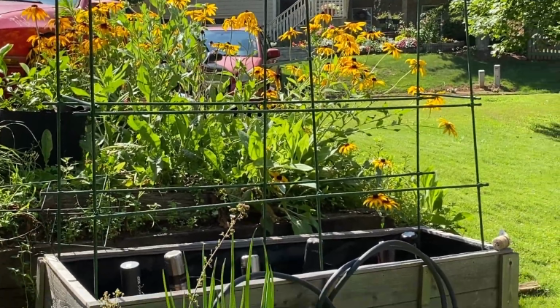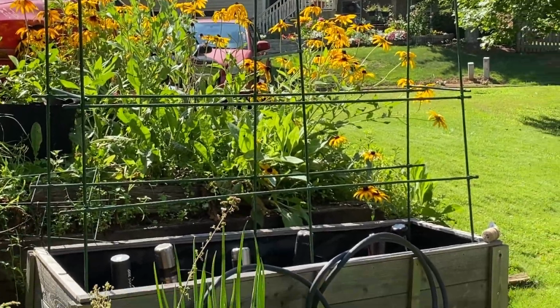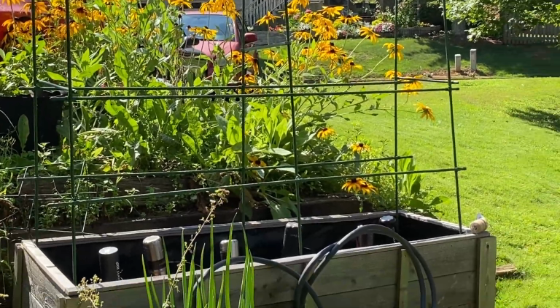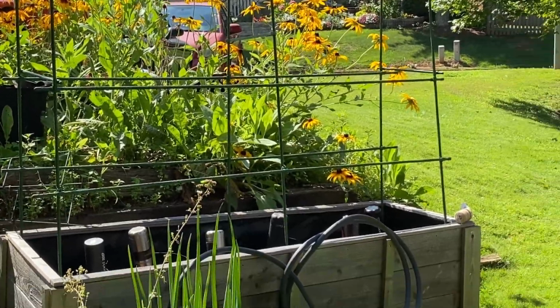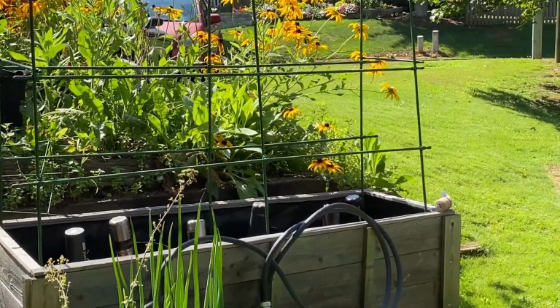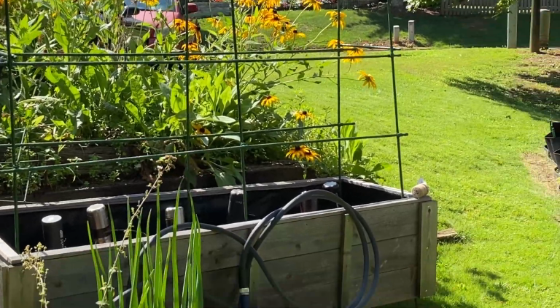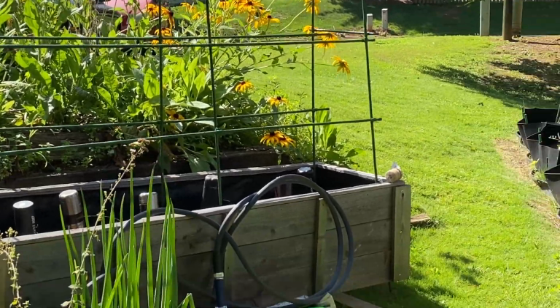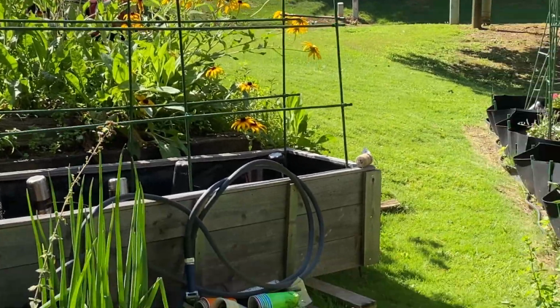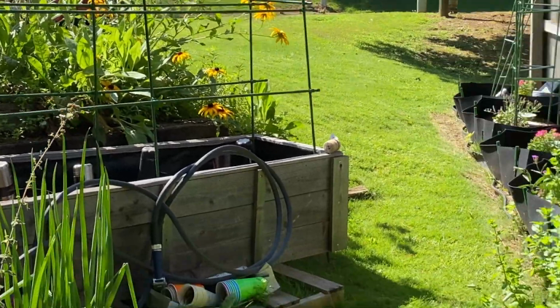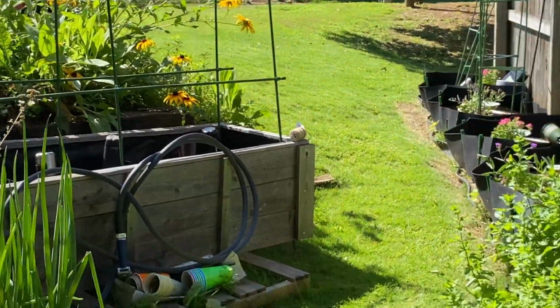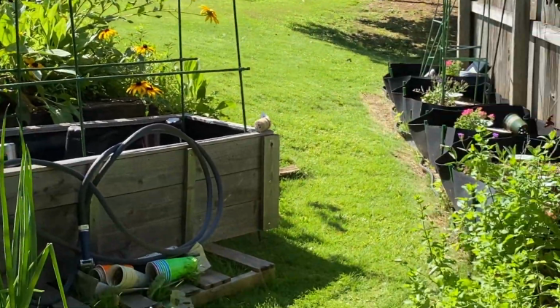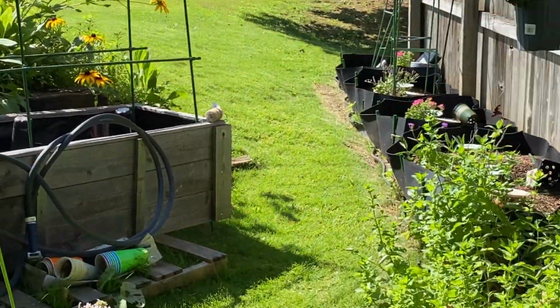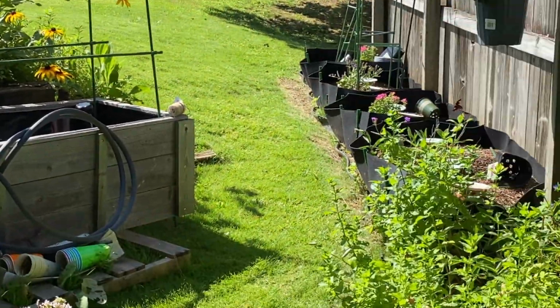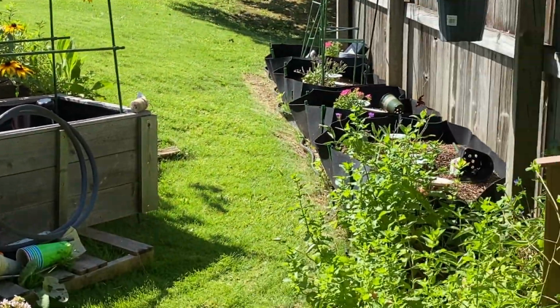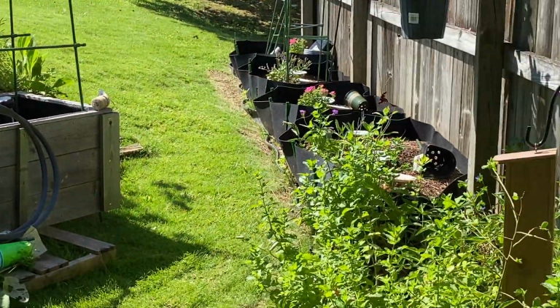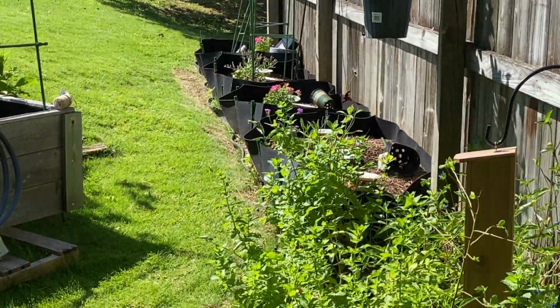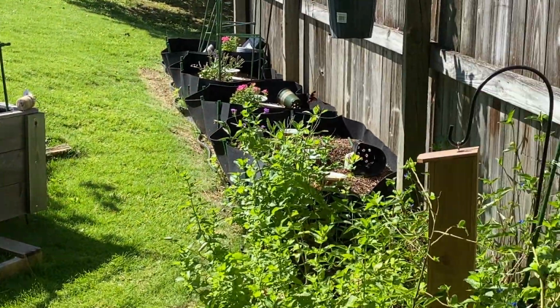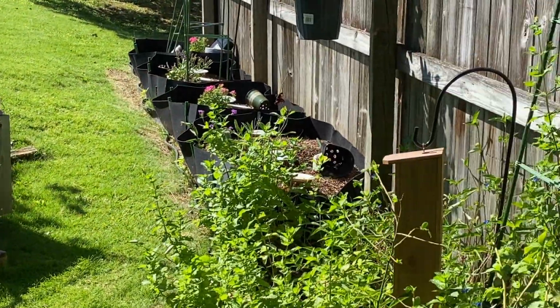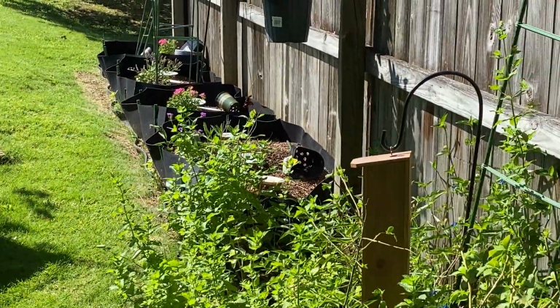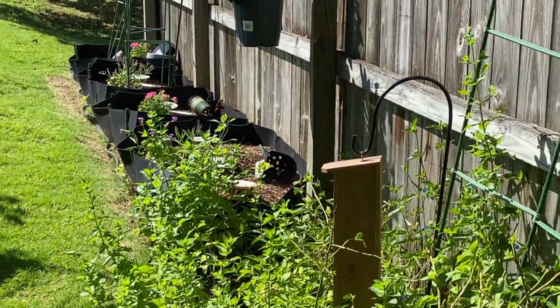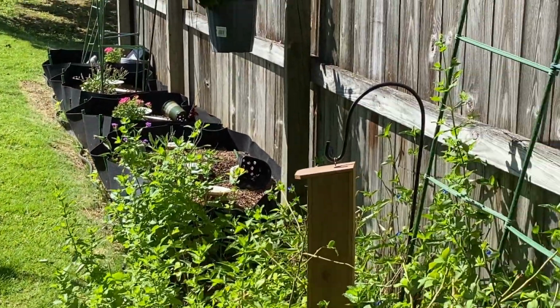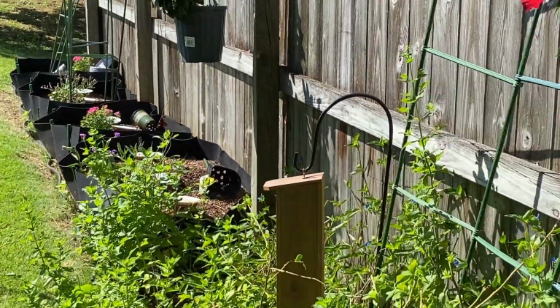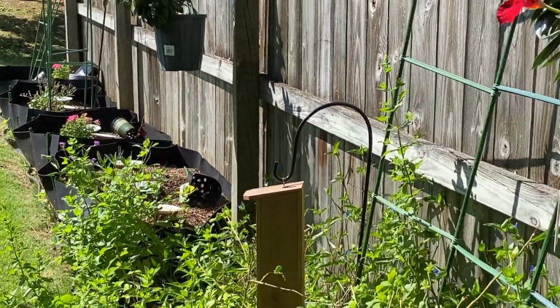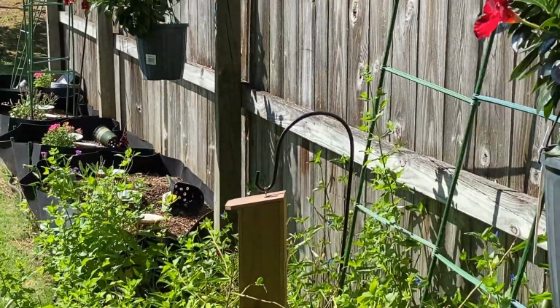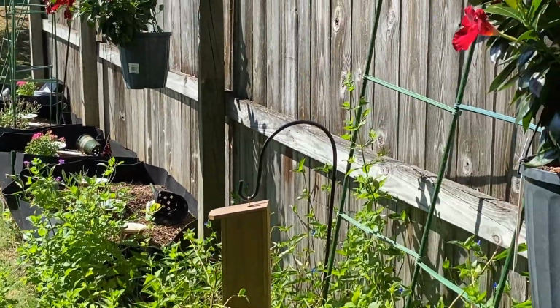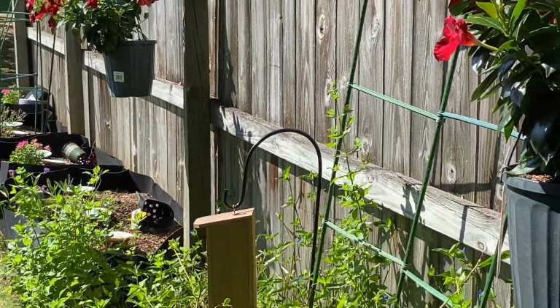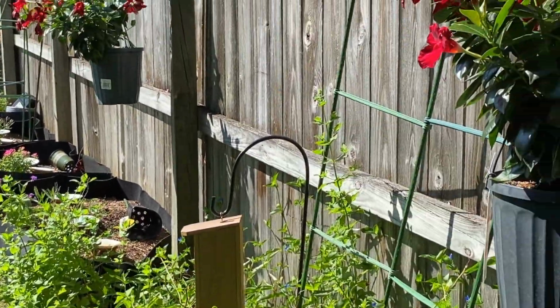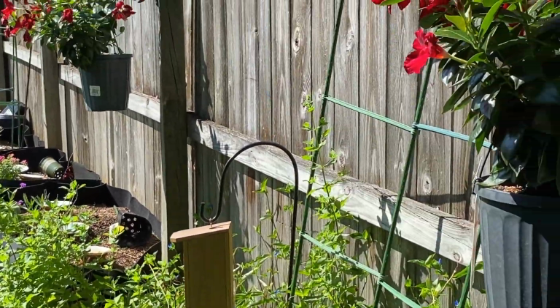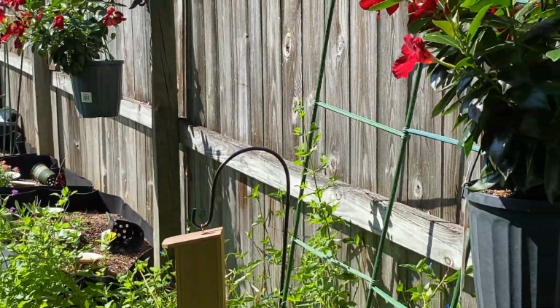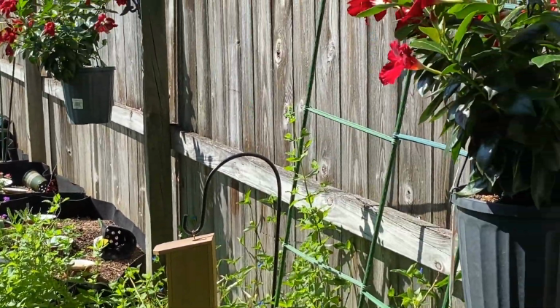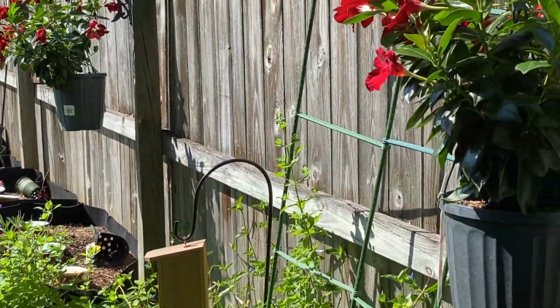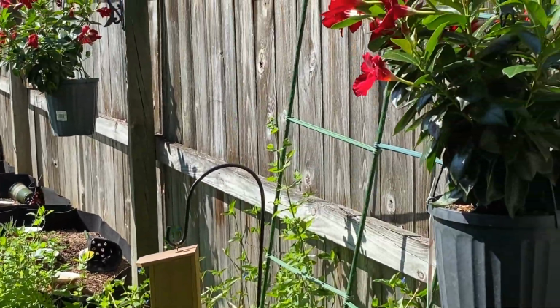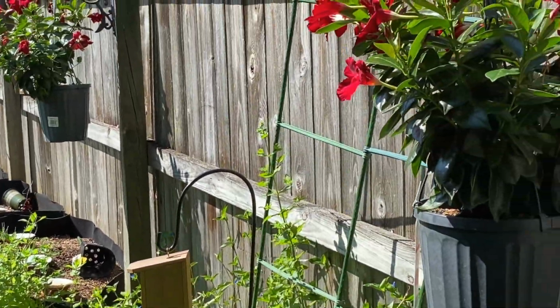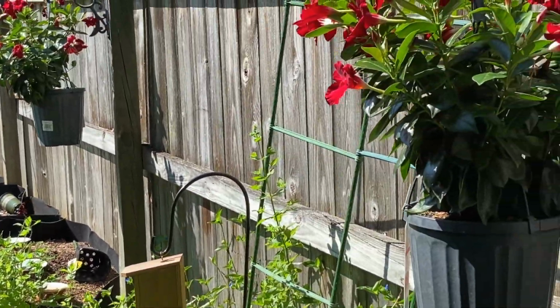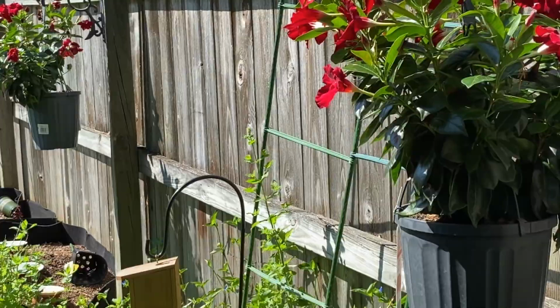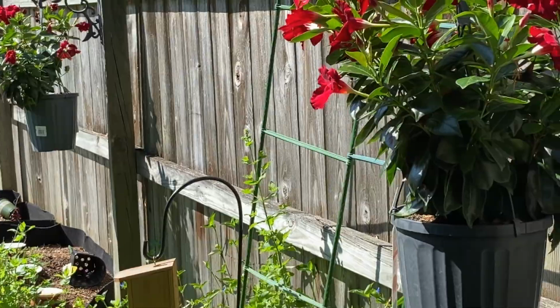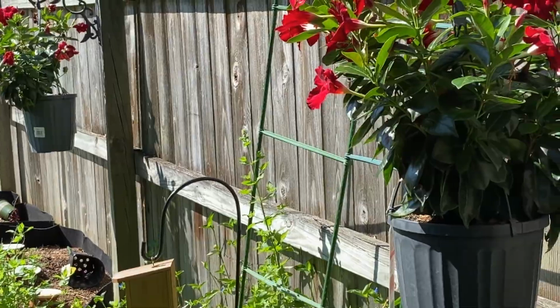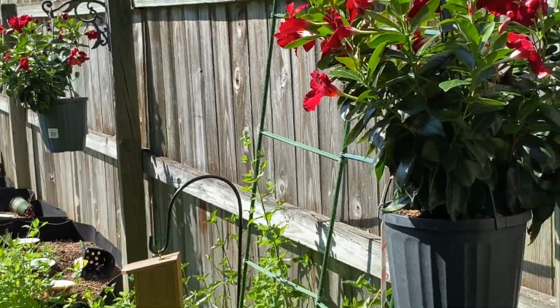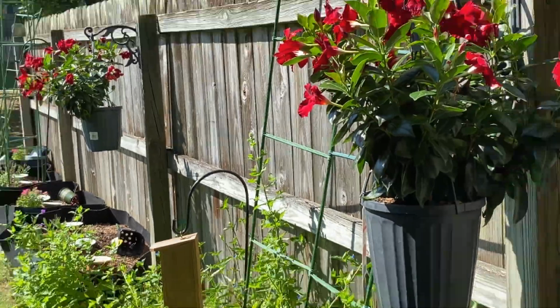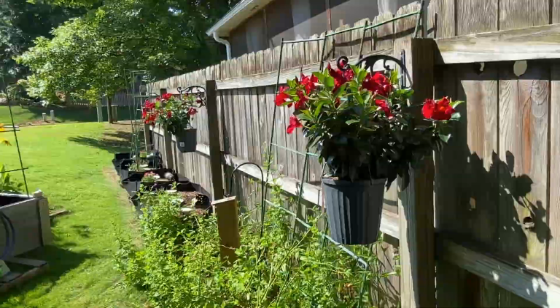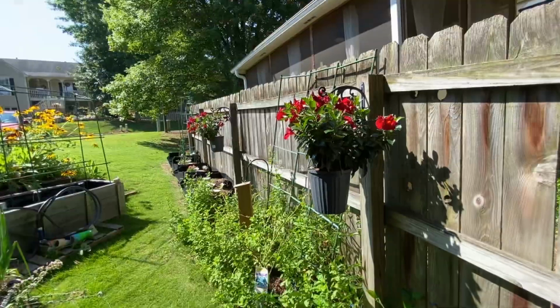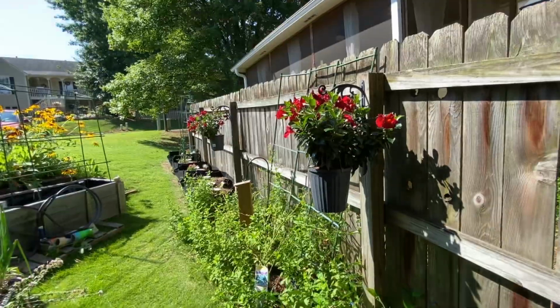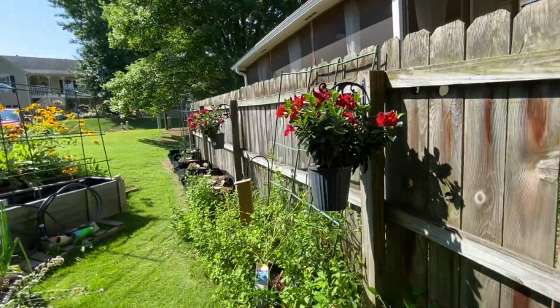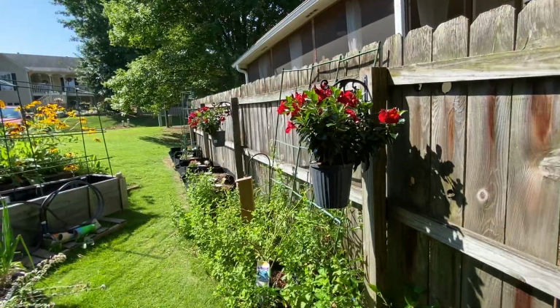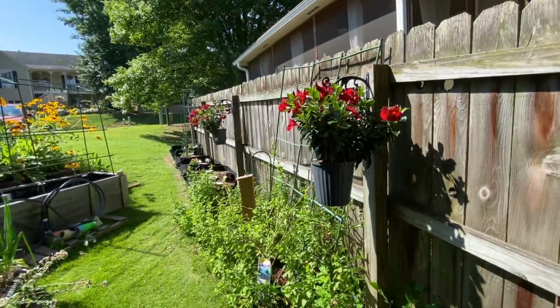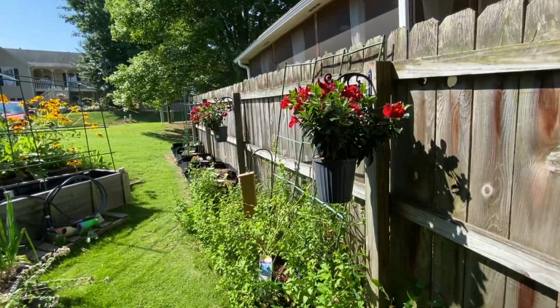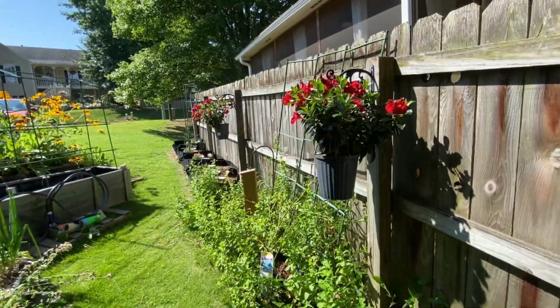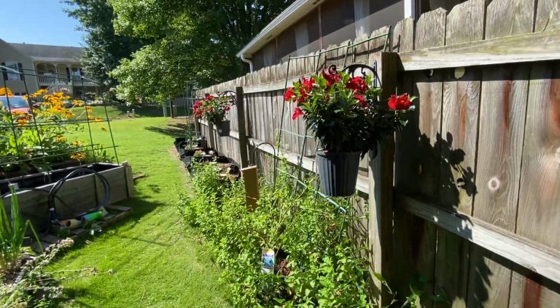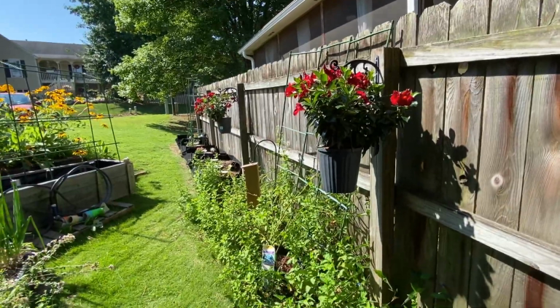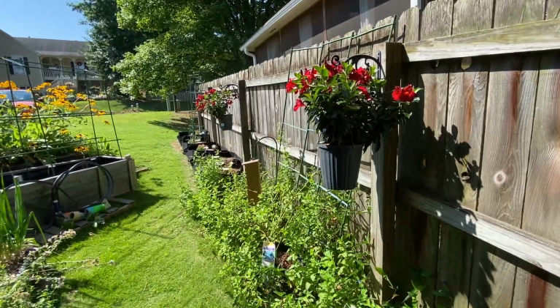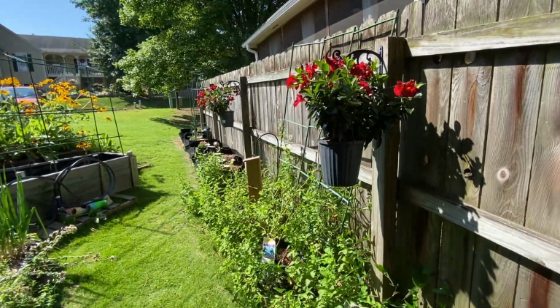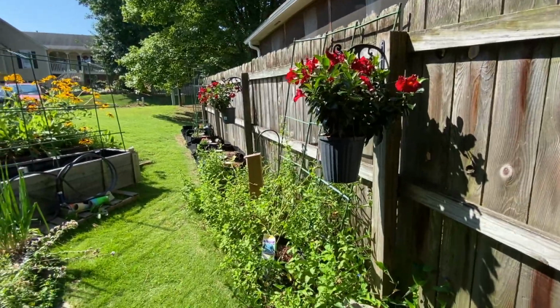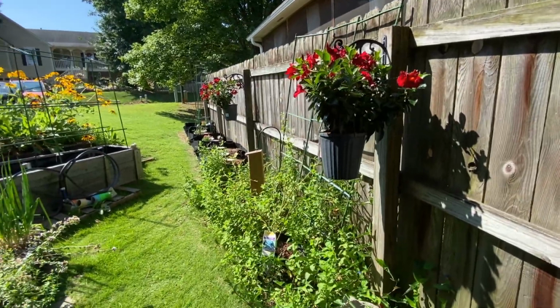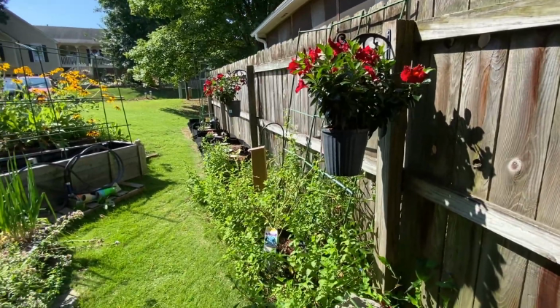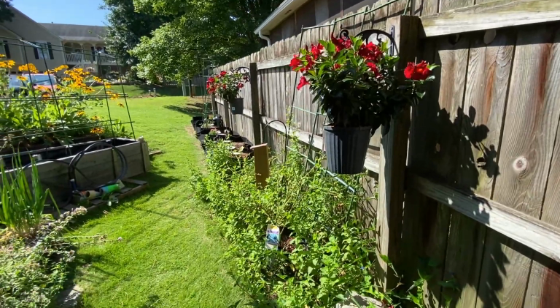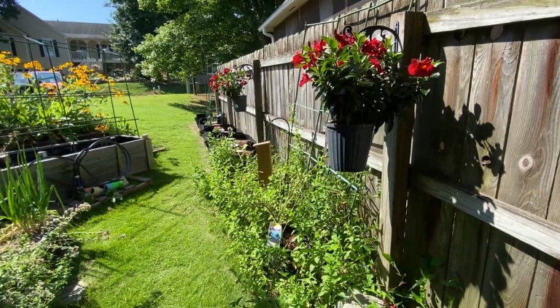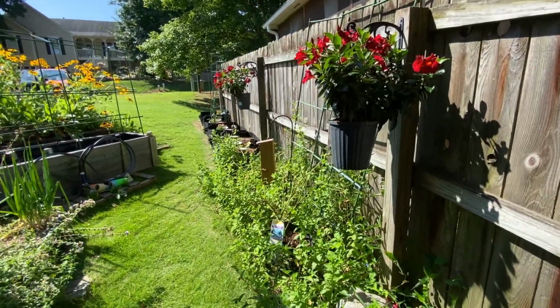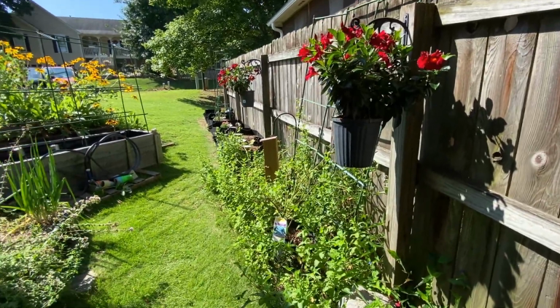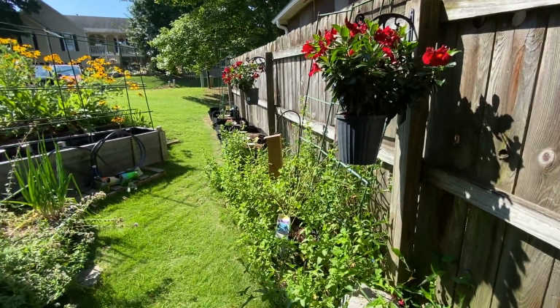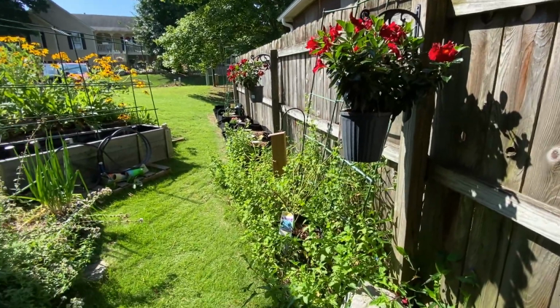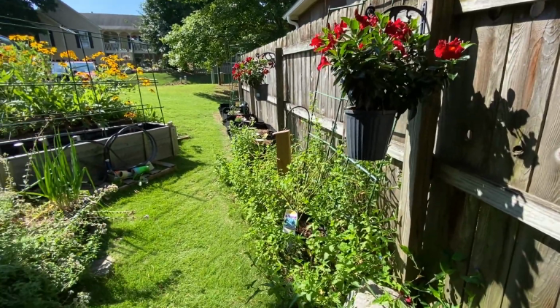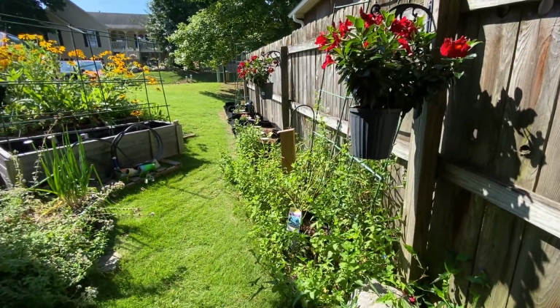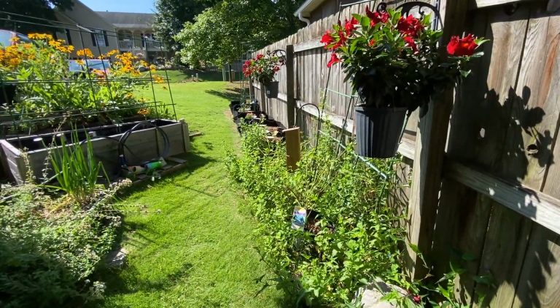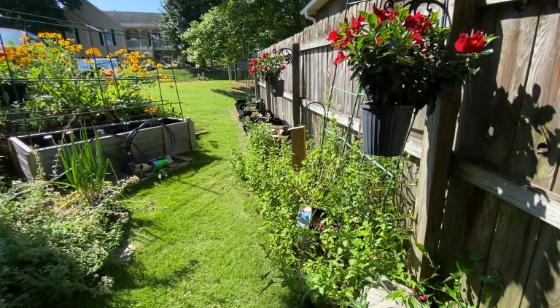And that's my side yard - thanks again for watching!